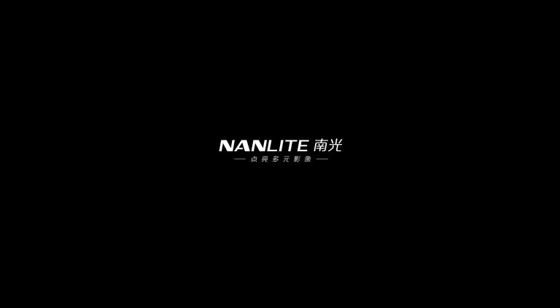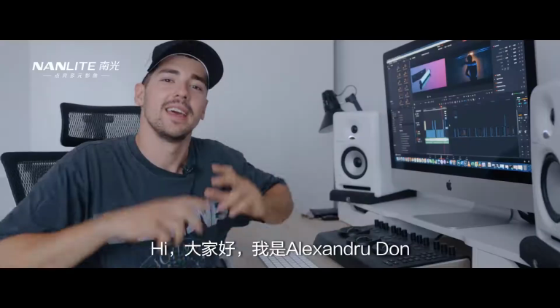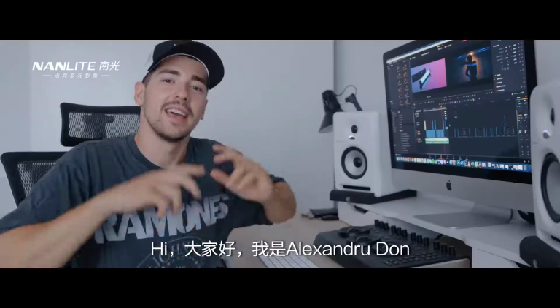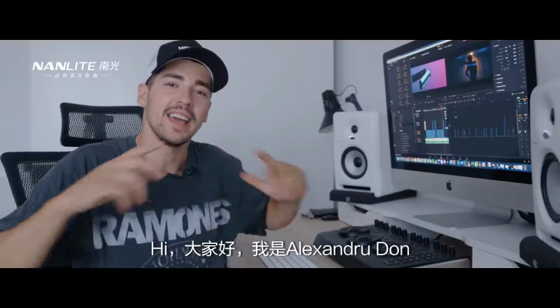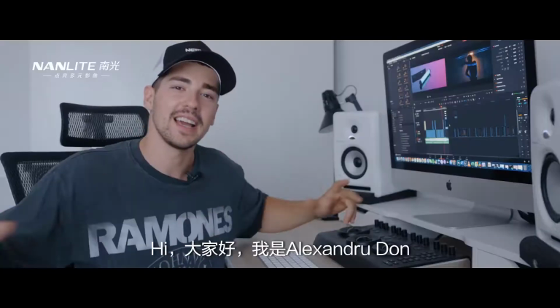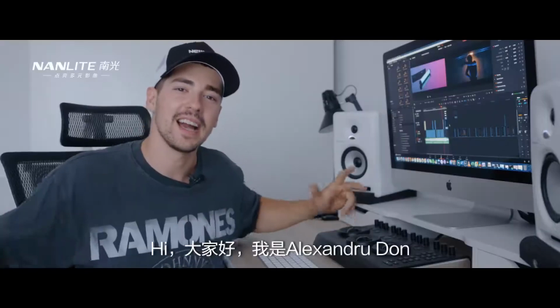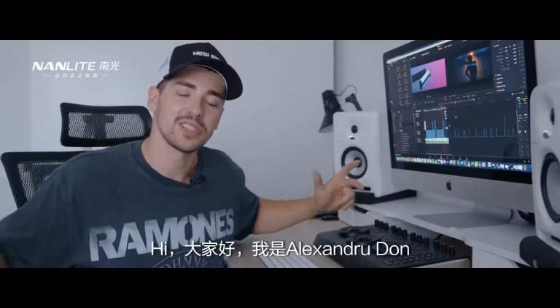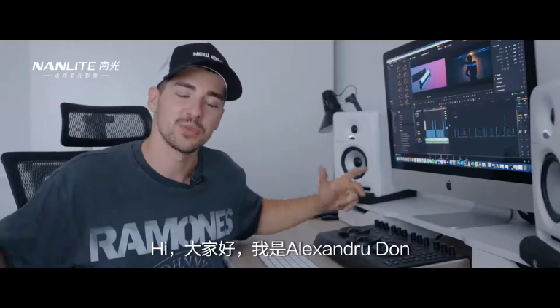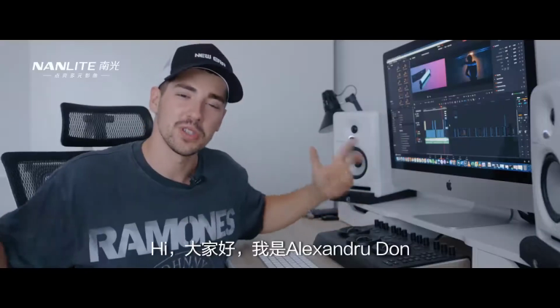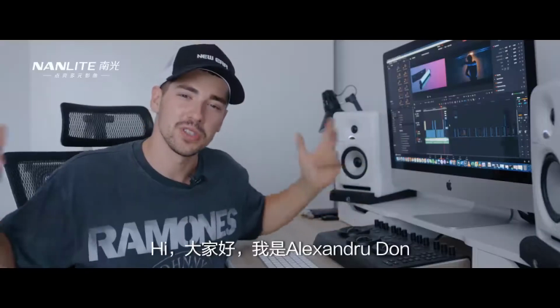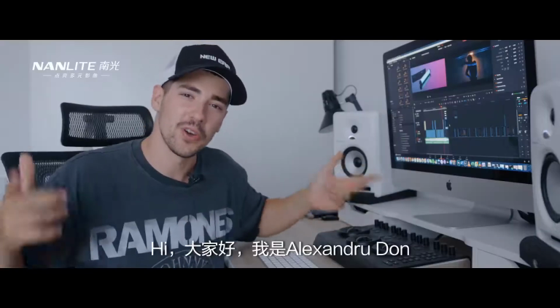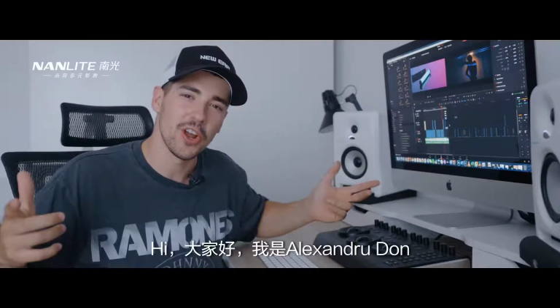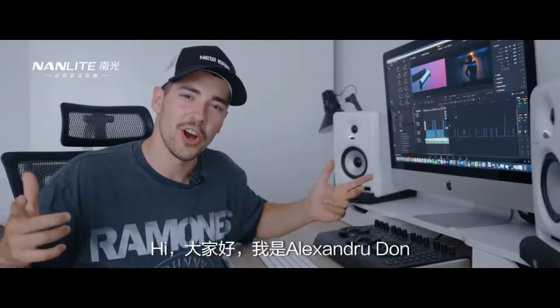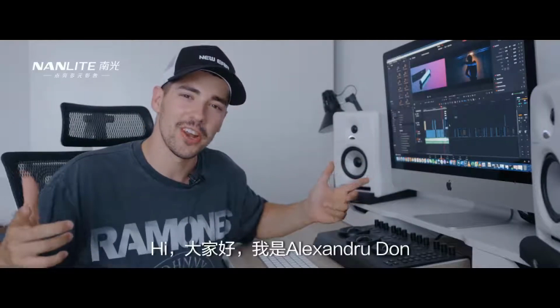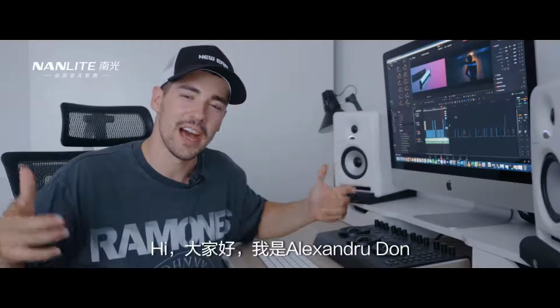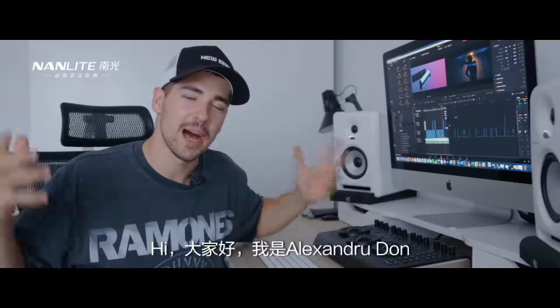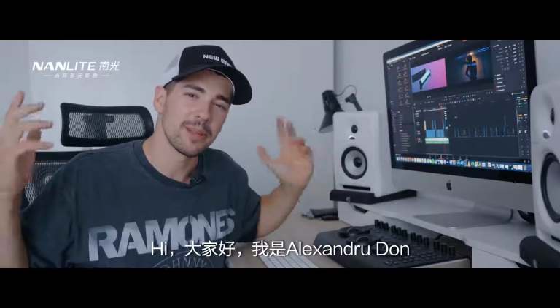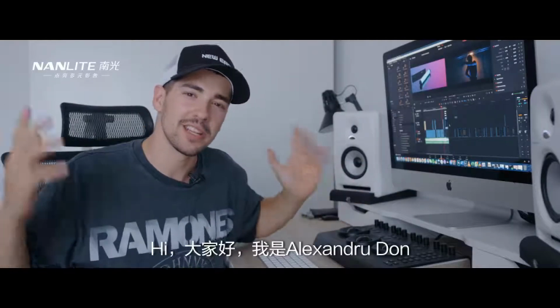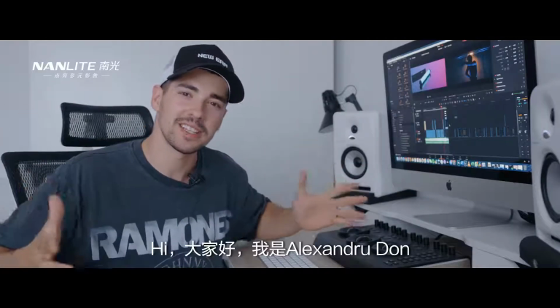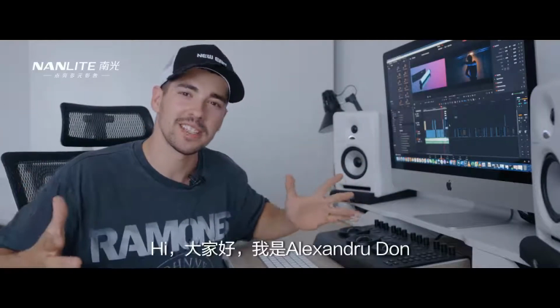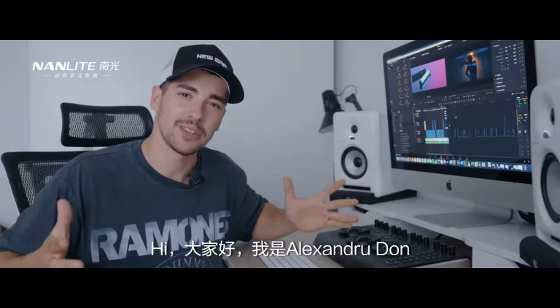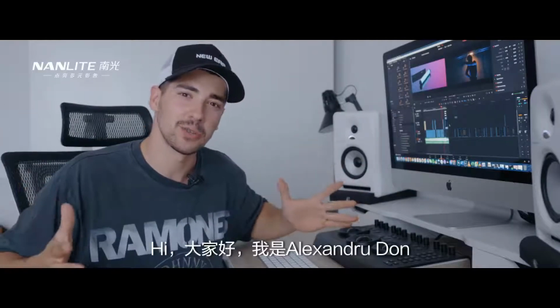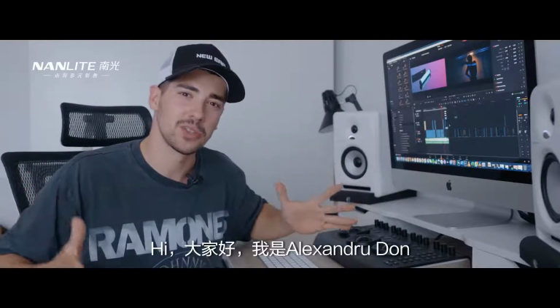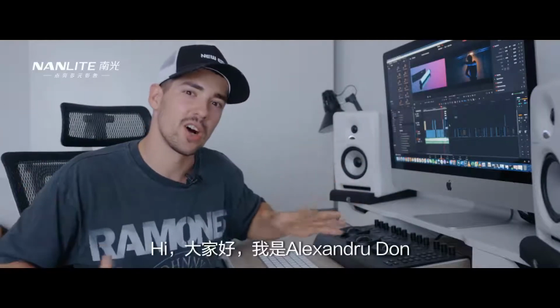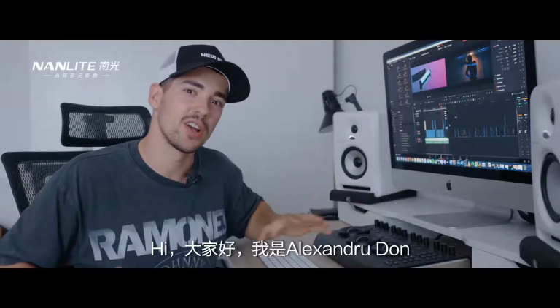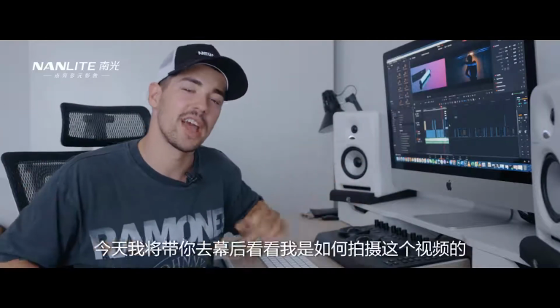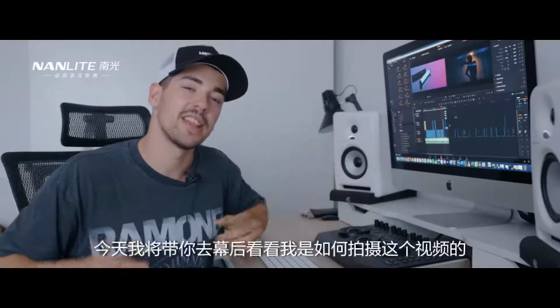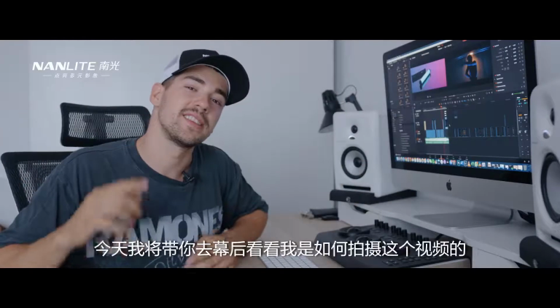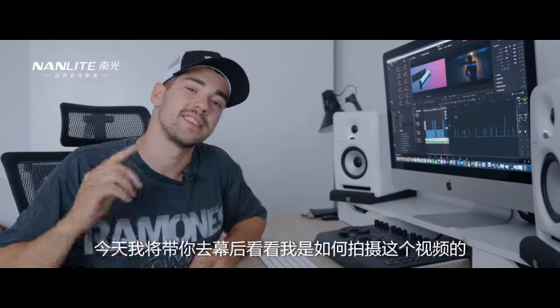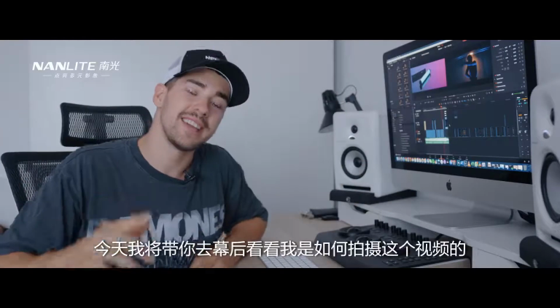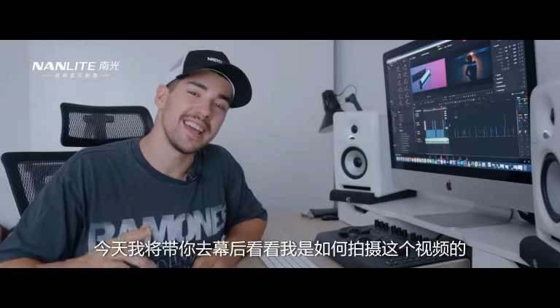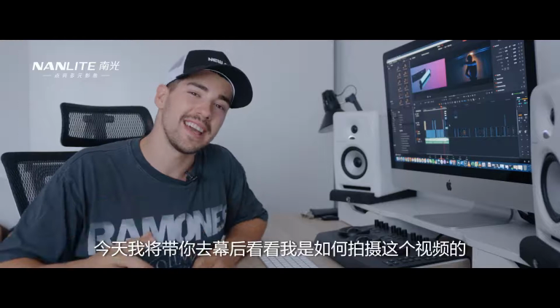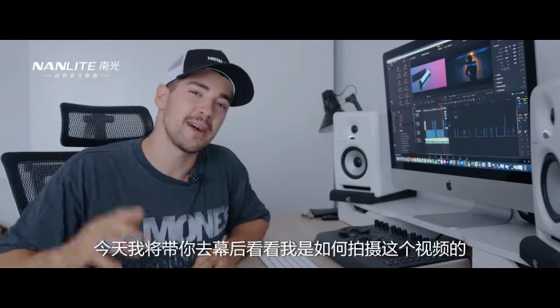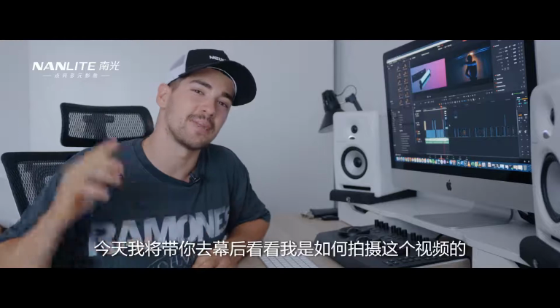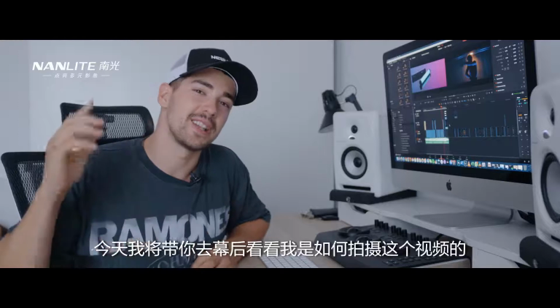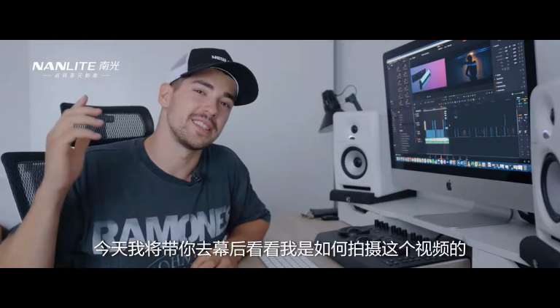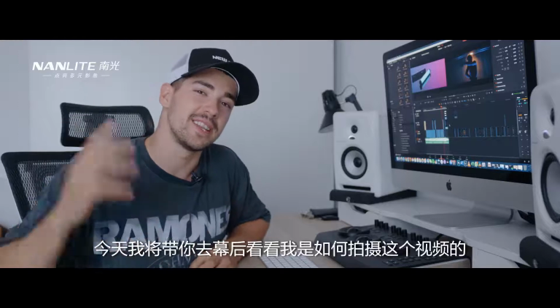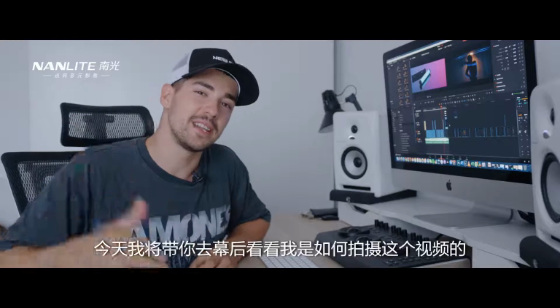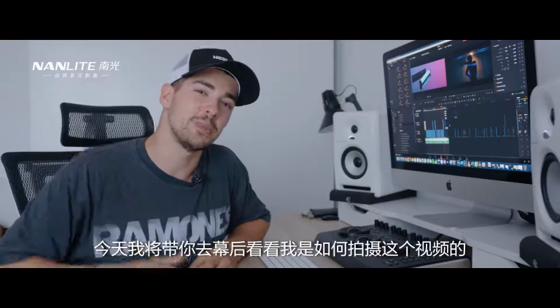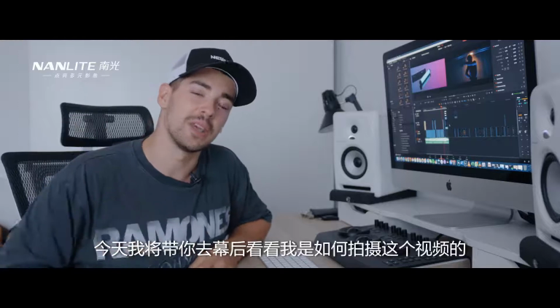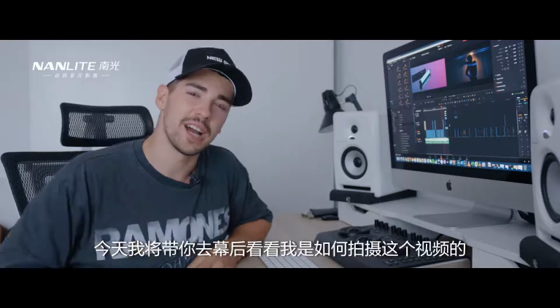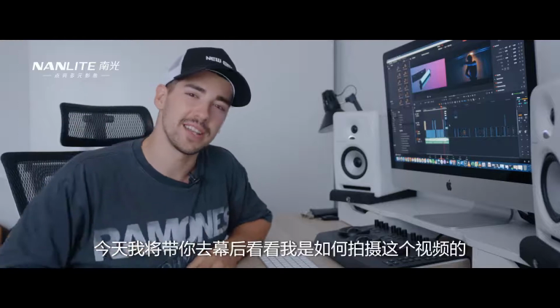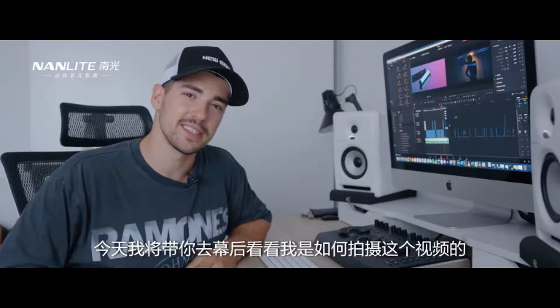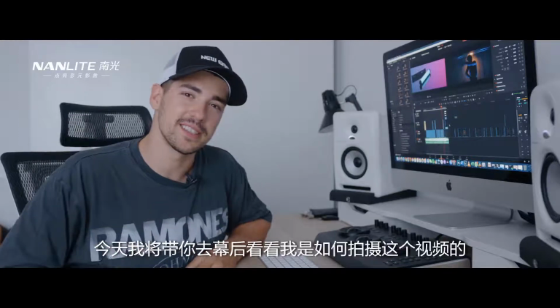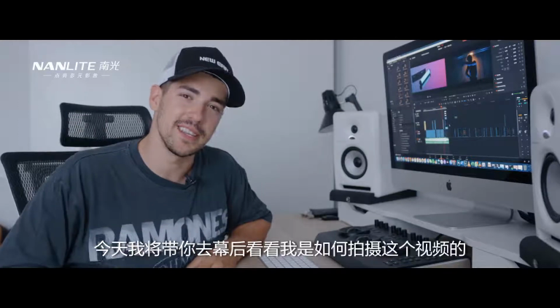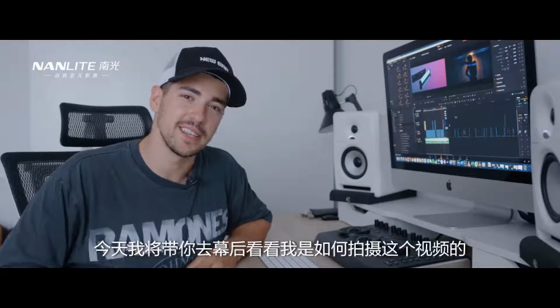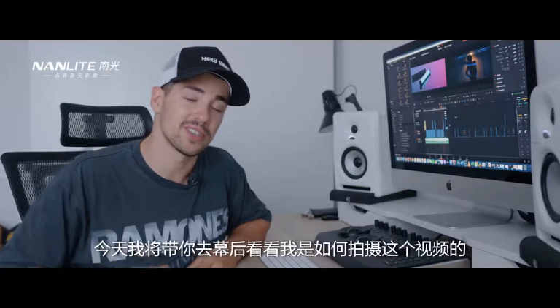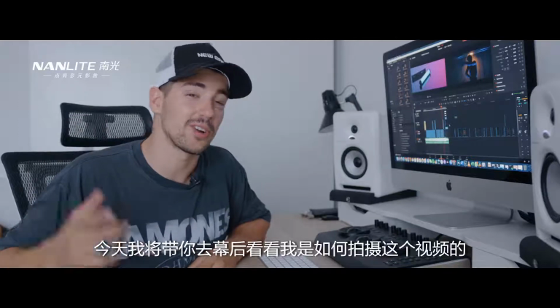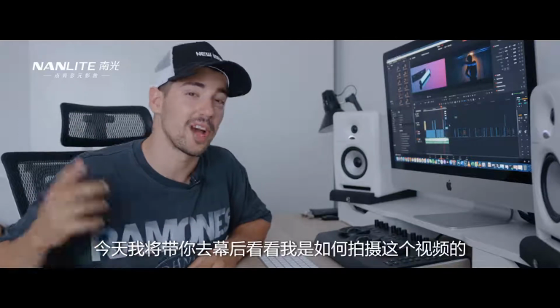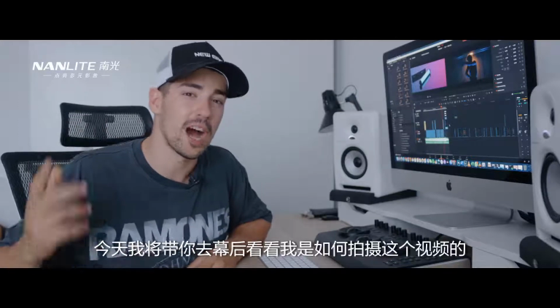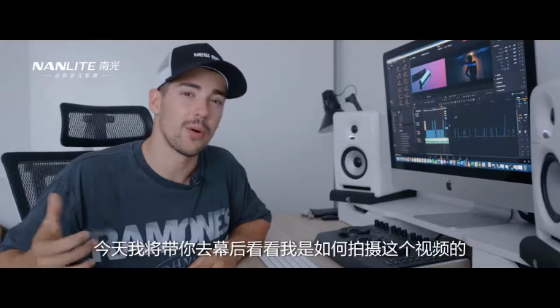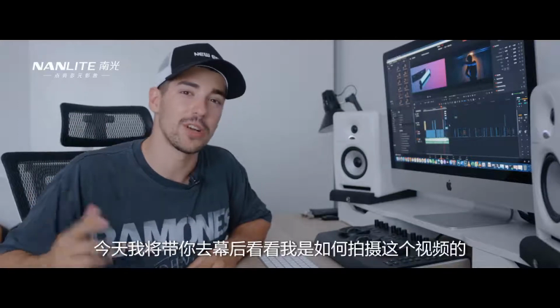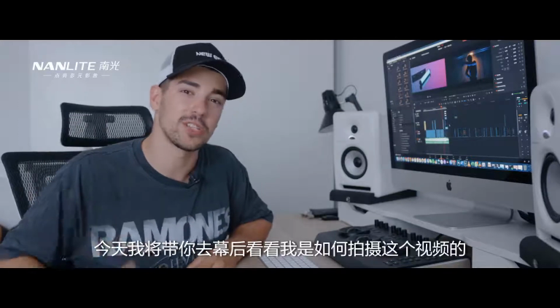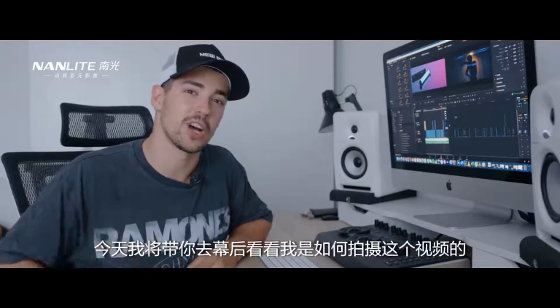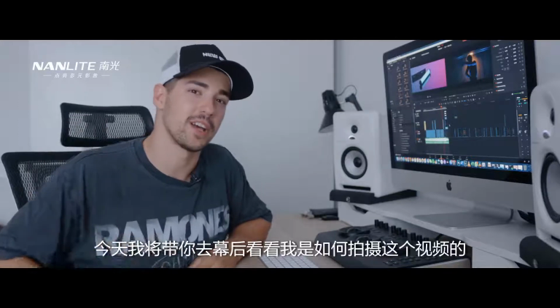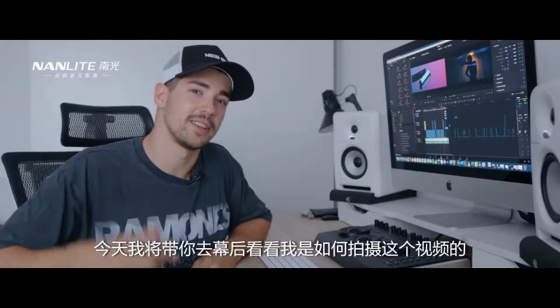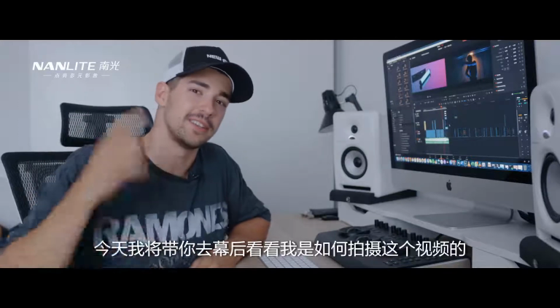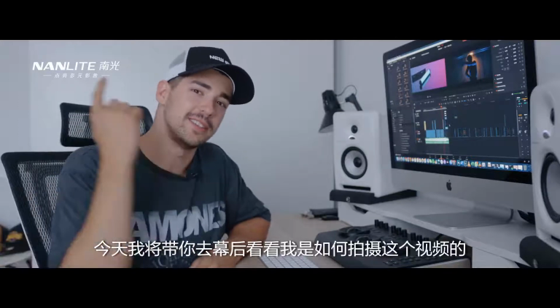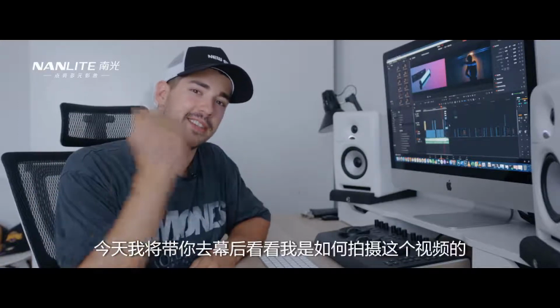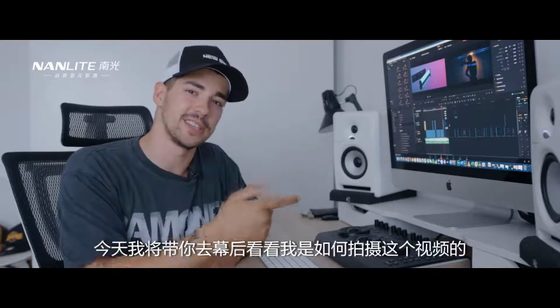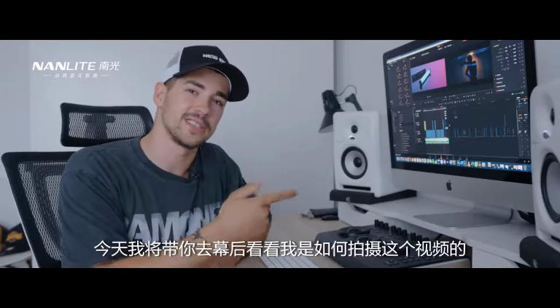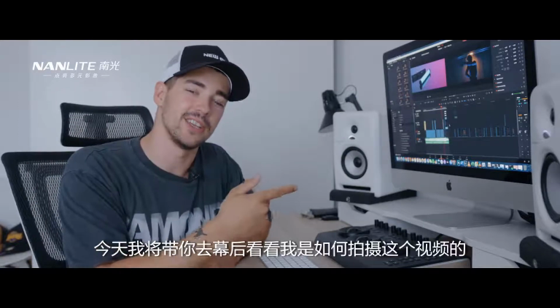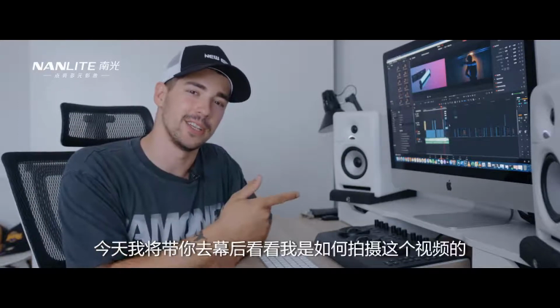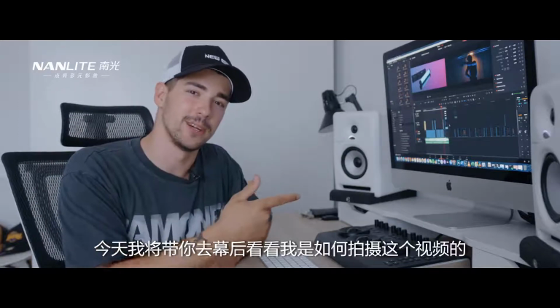Hey guys, what's going on? I'm Alexandru Don and today I'm going to take you behind the scenes on how I shot this video.